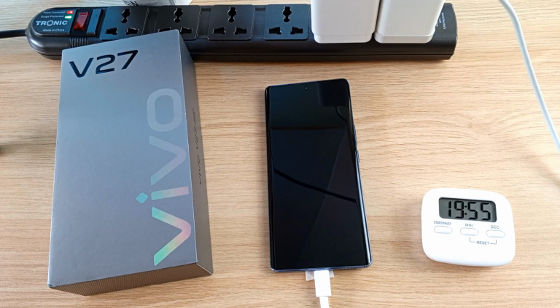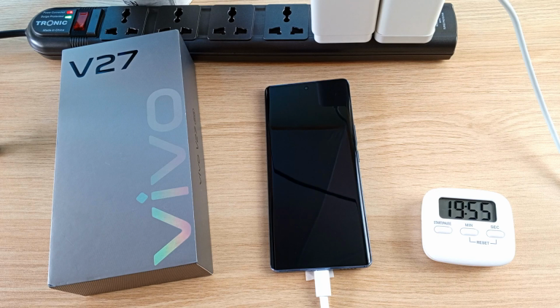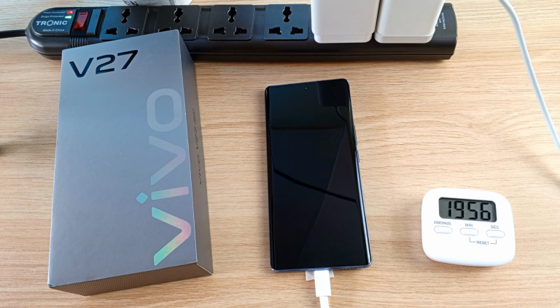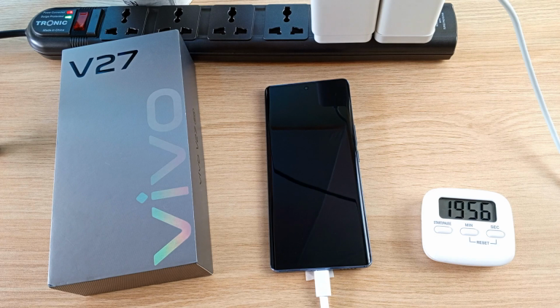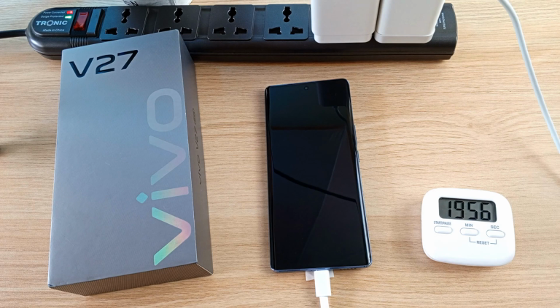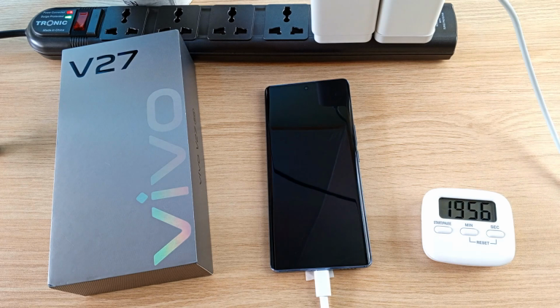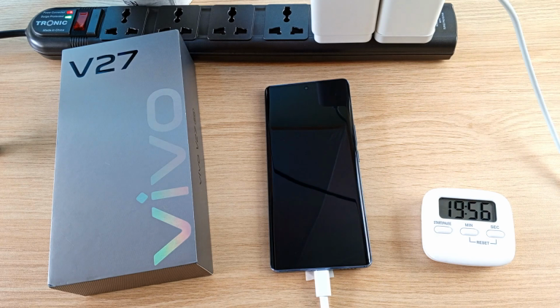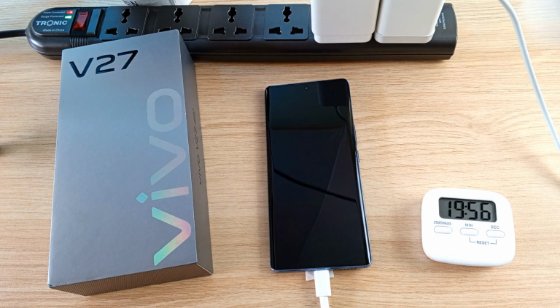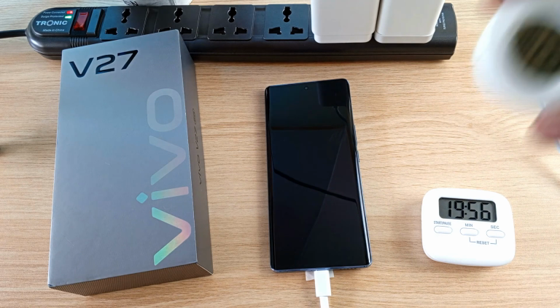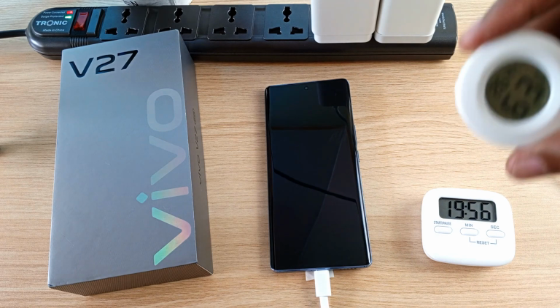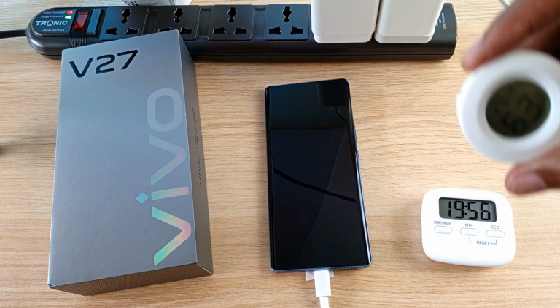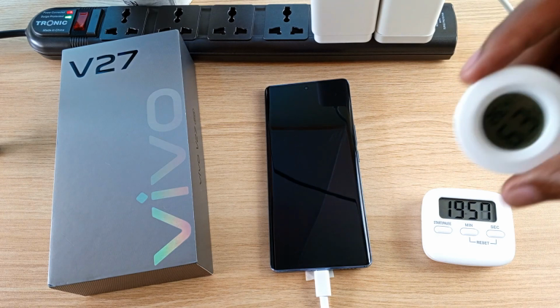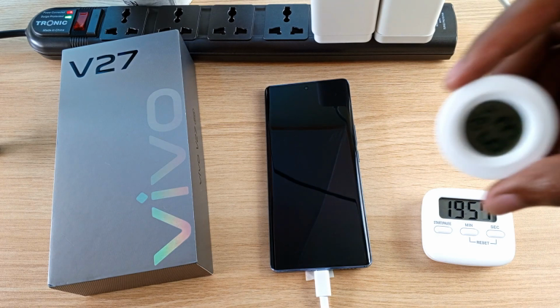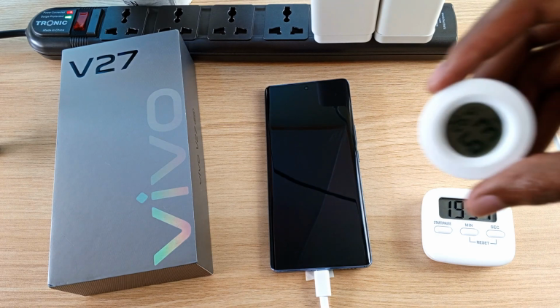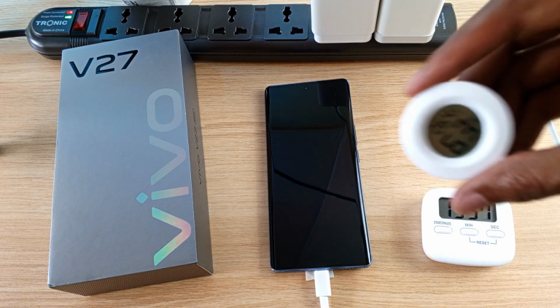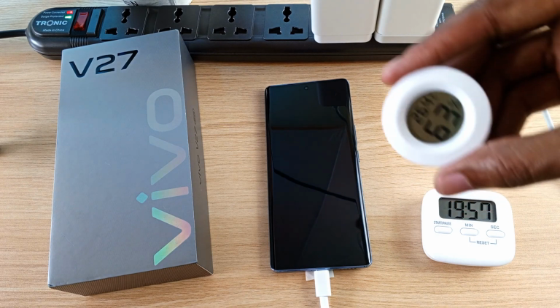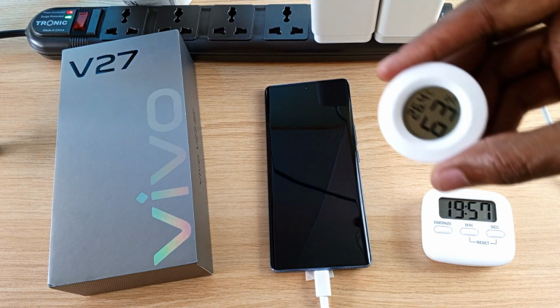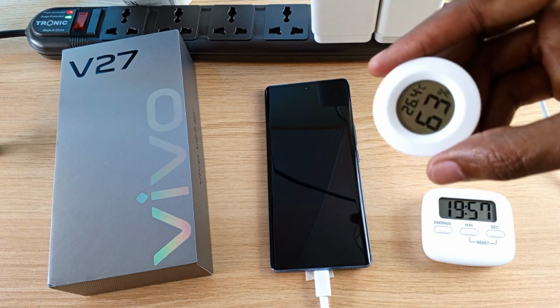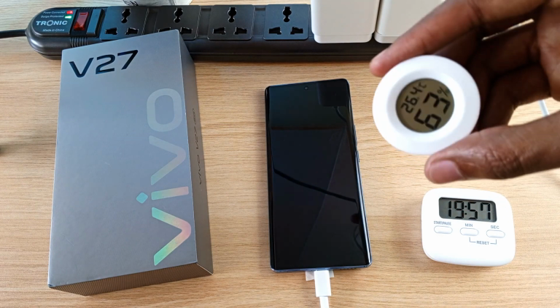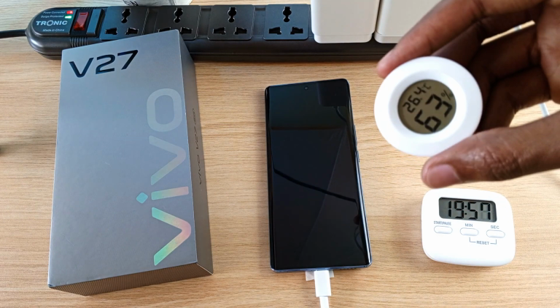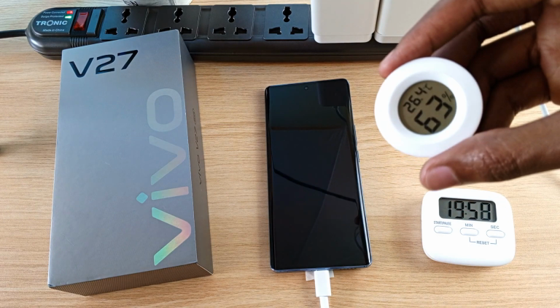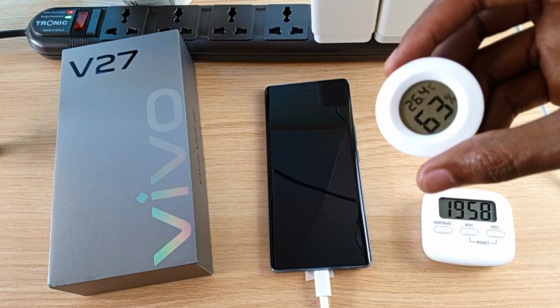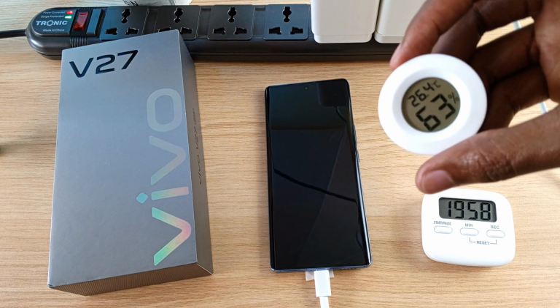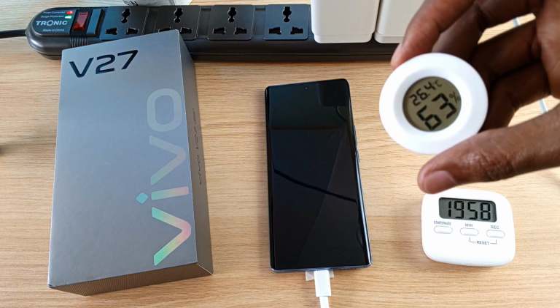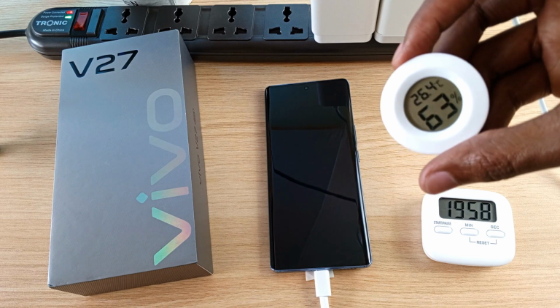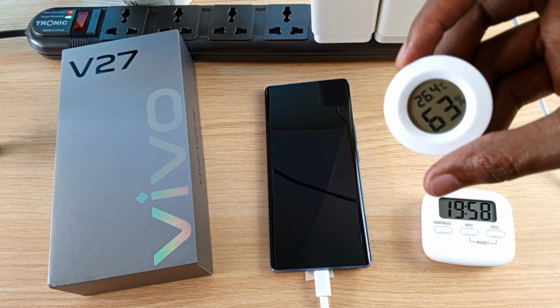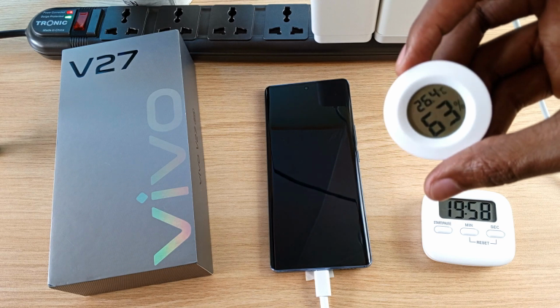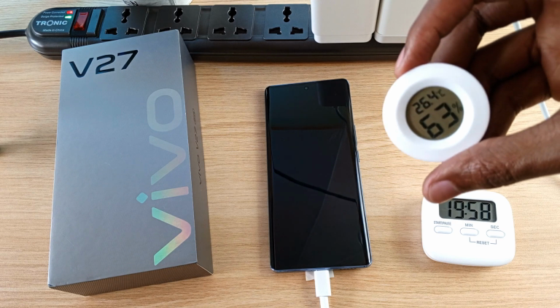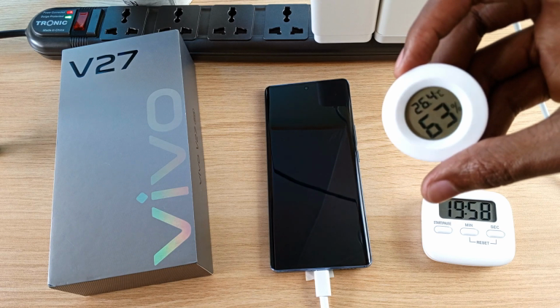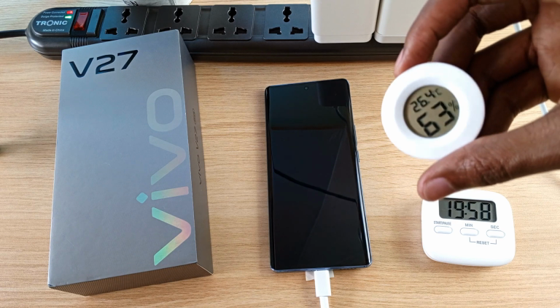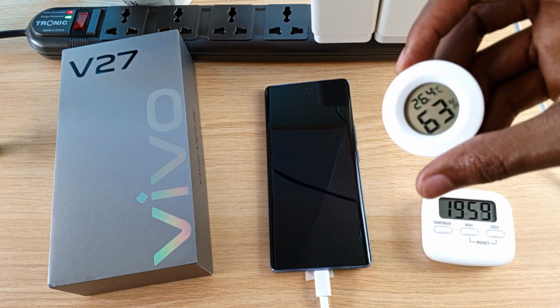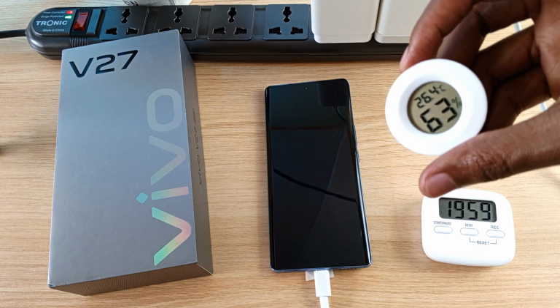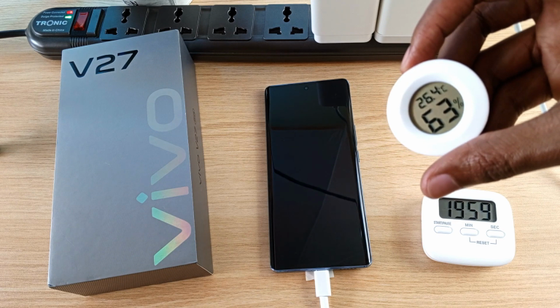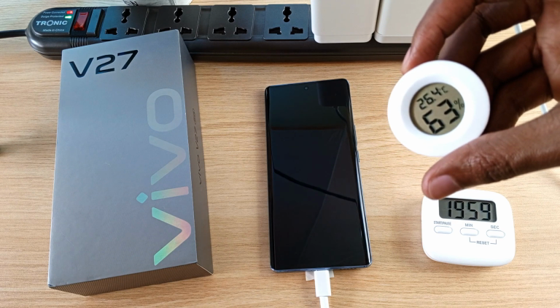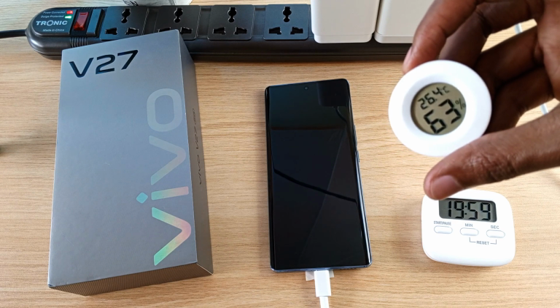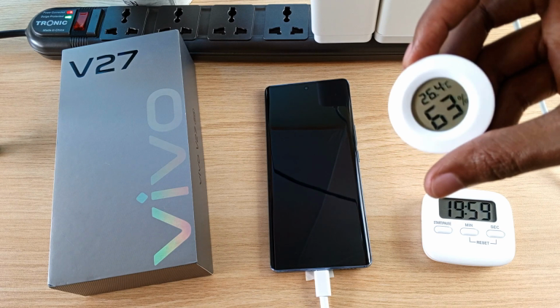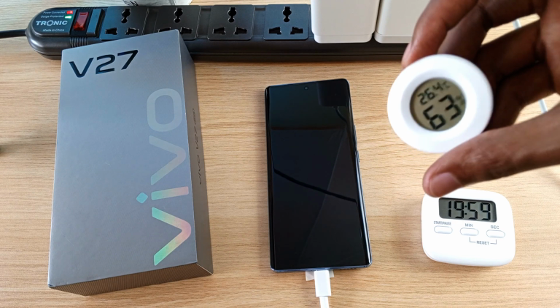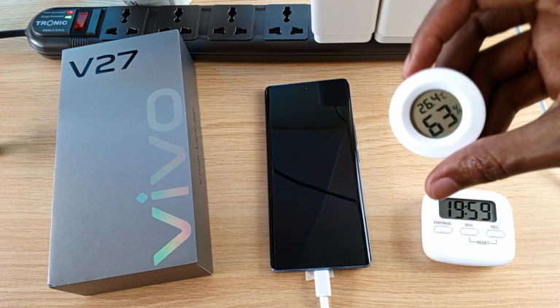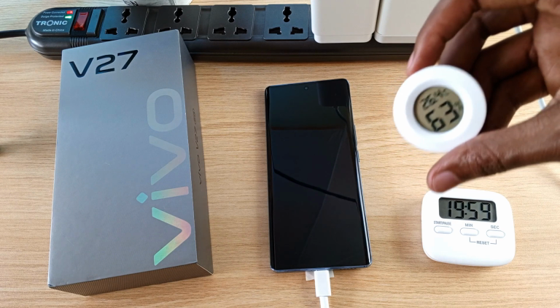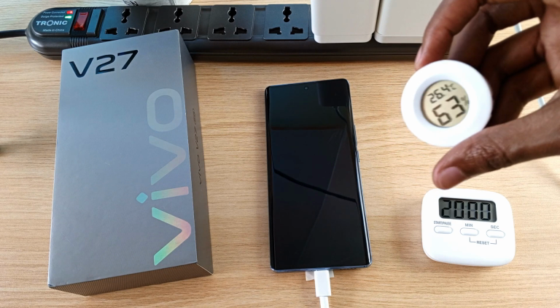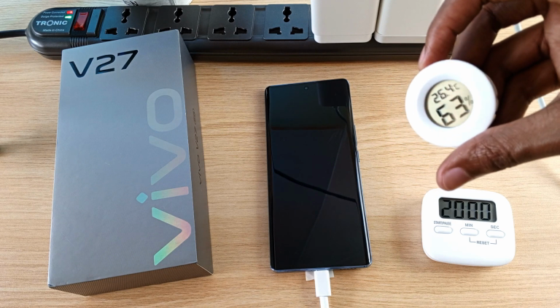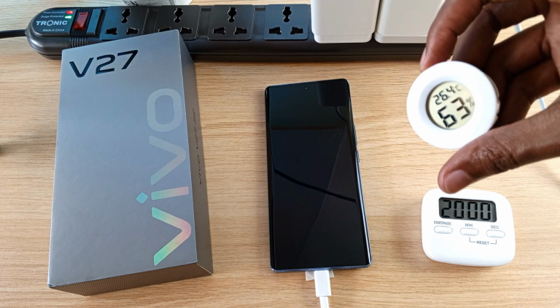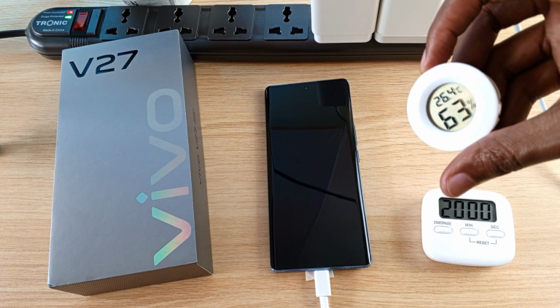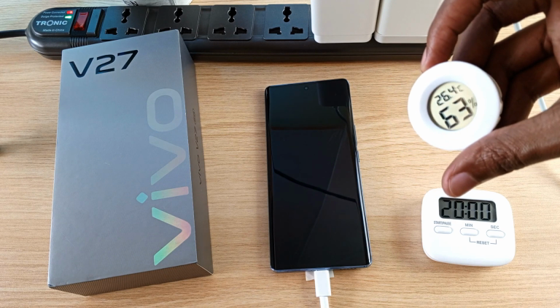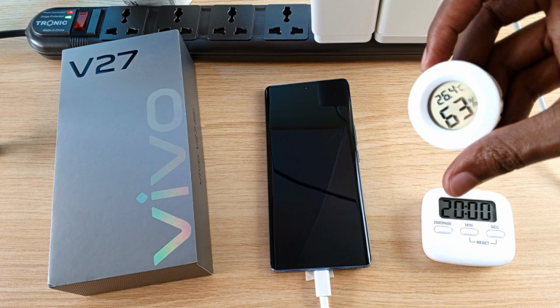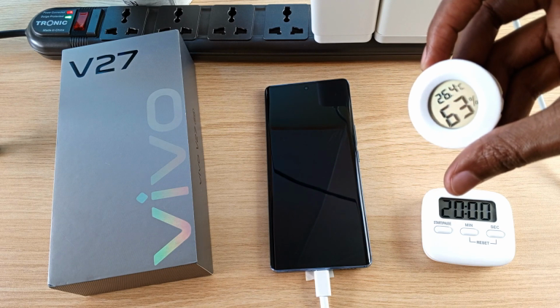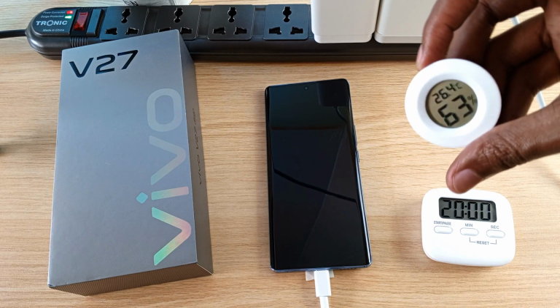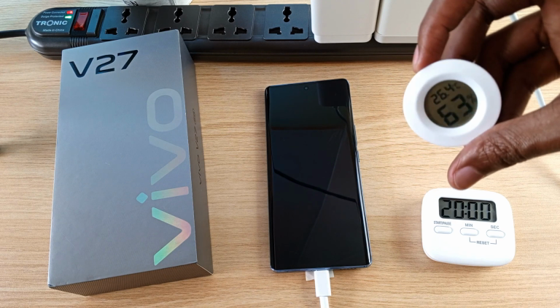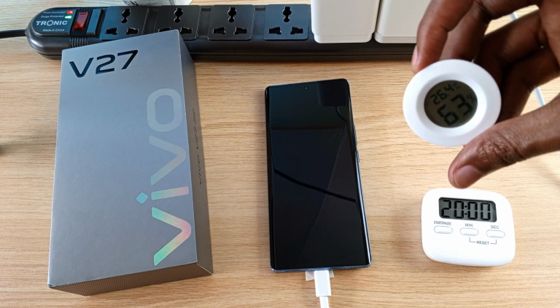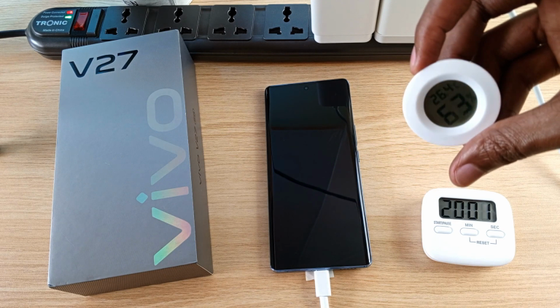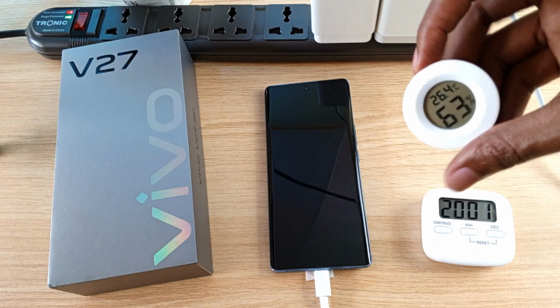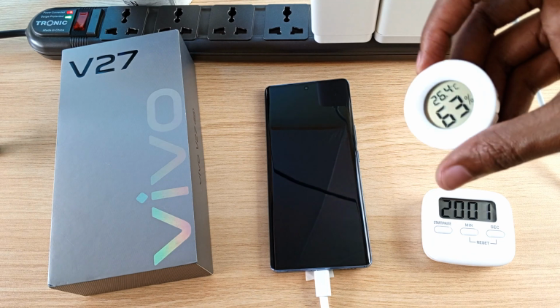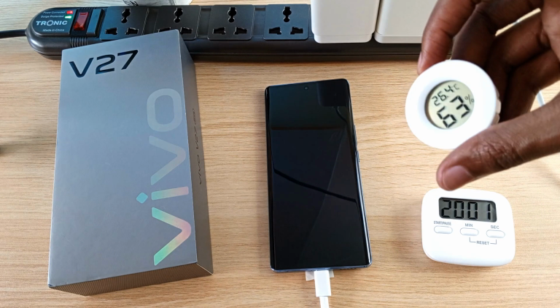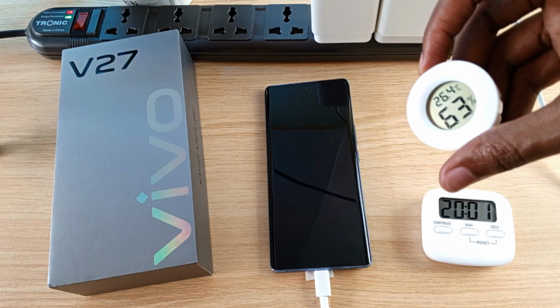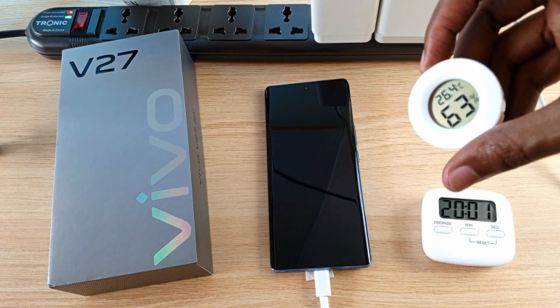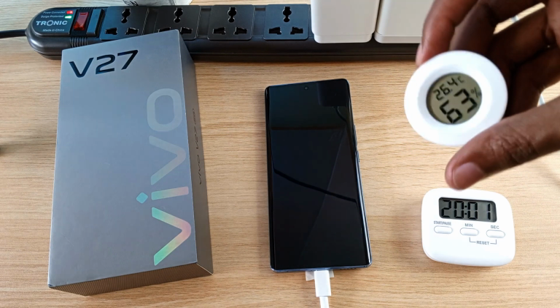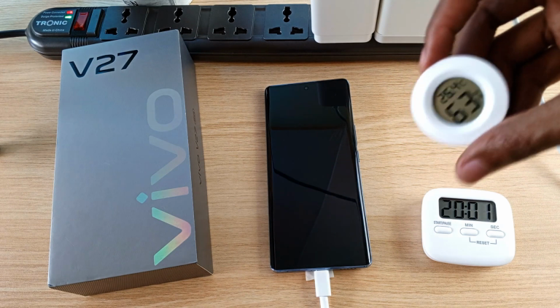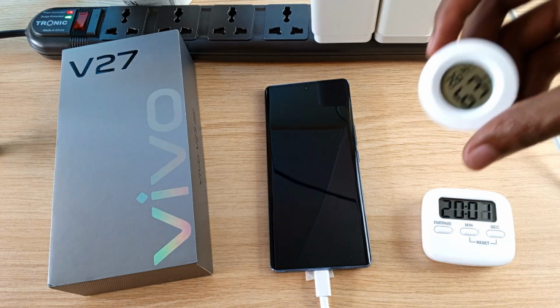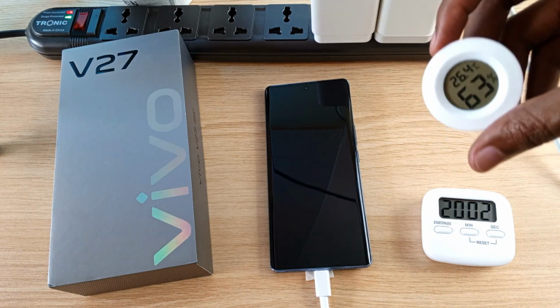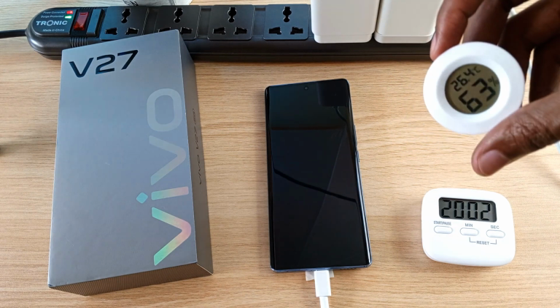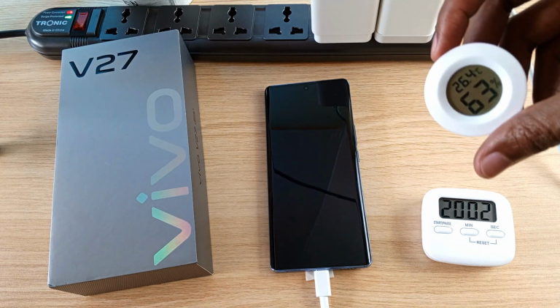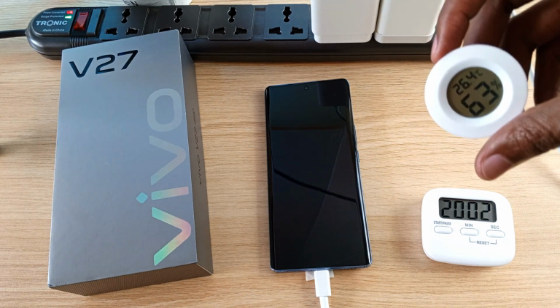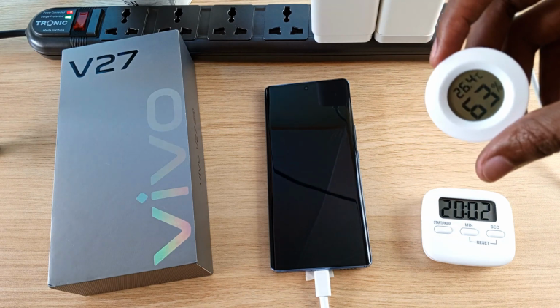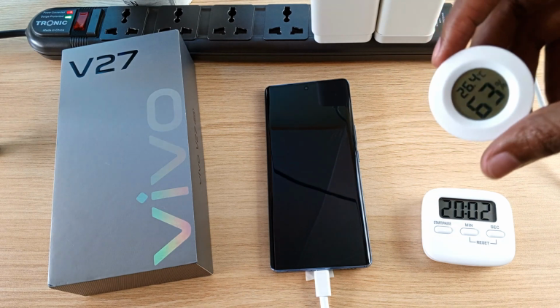And as you can see, the temperature right now is 26.4 degrees Celsius, so it has dropped by around 1 degree Celsius.